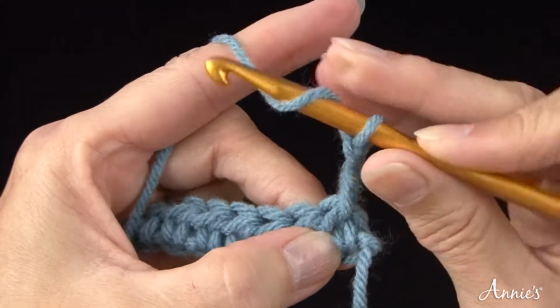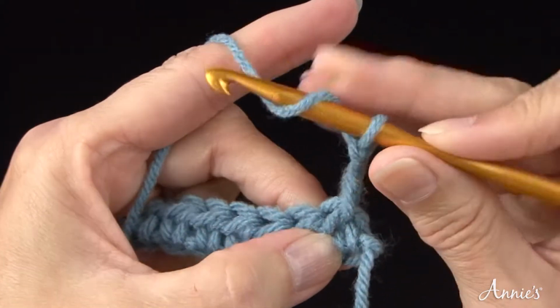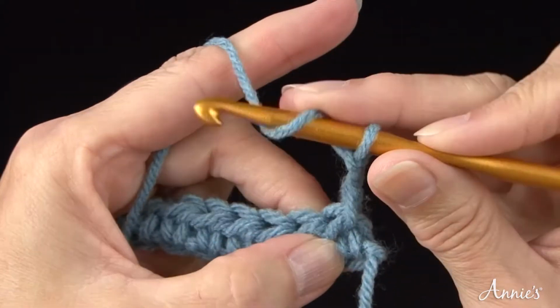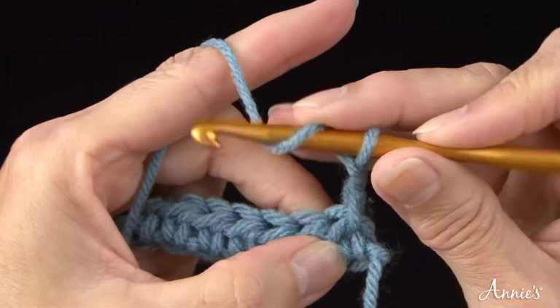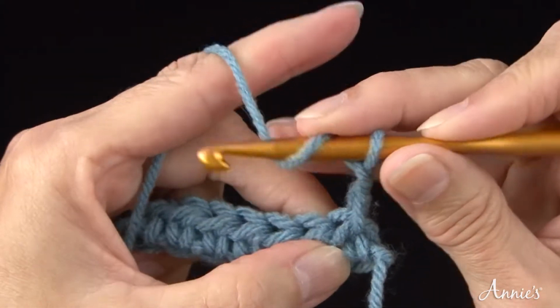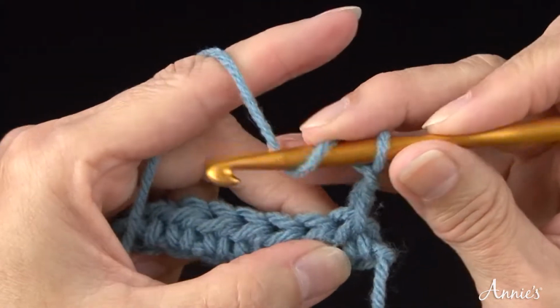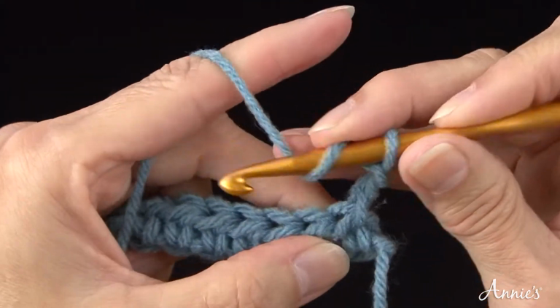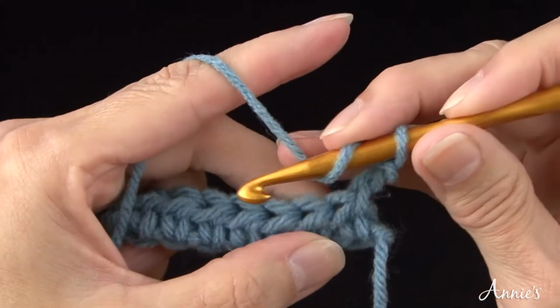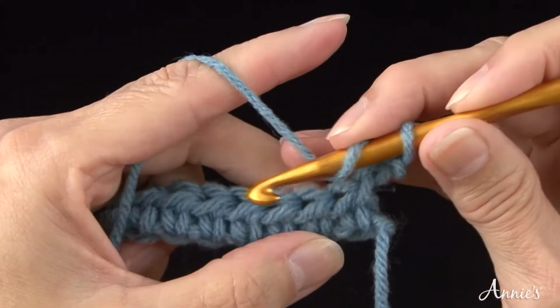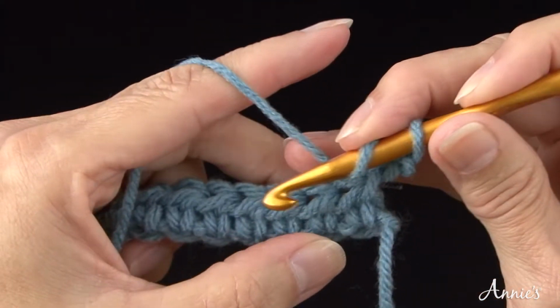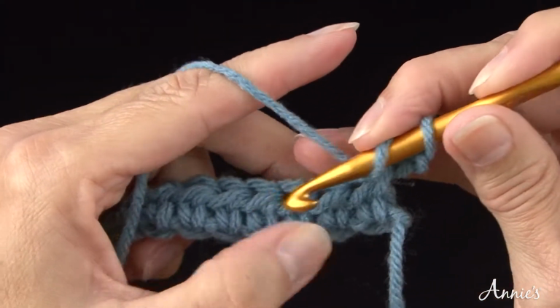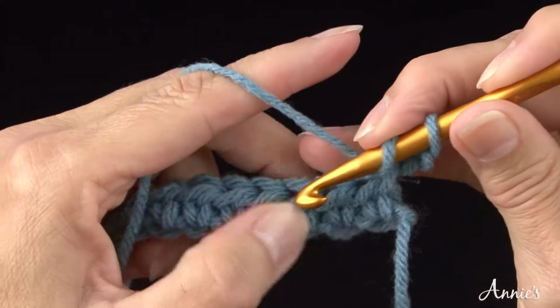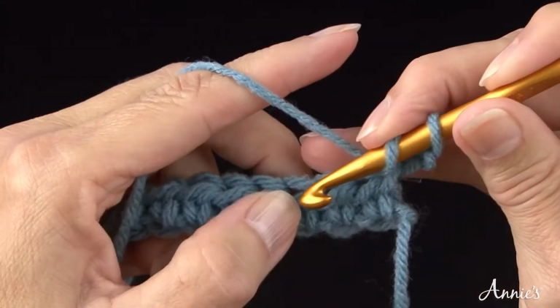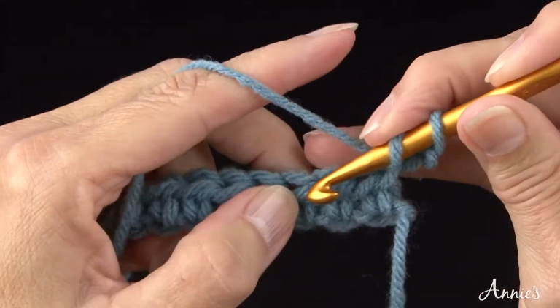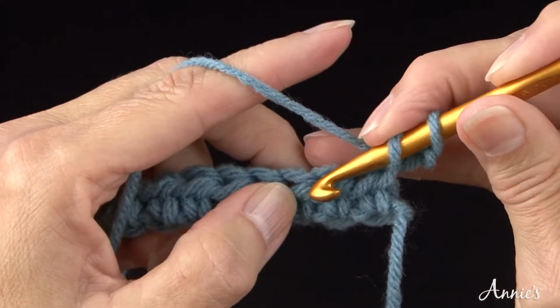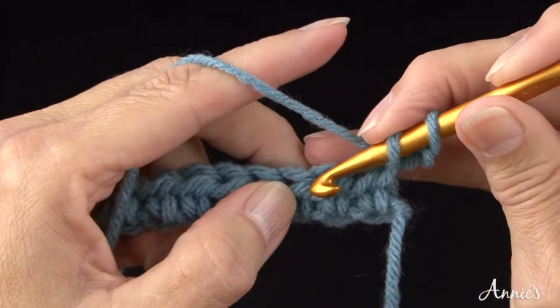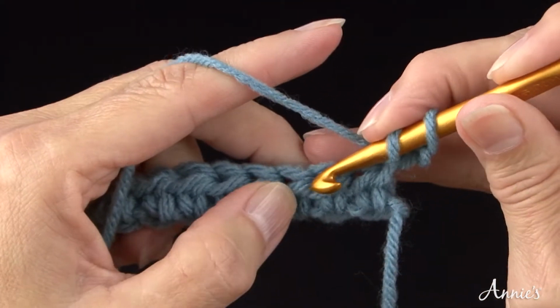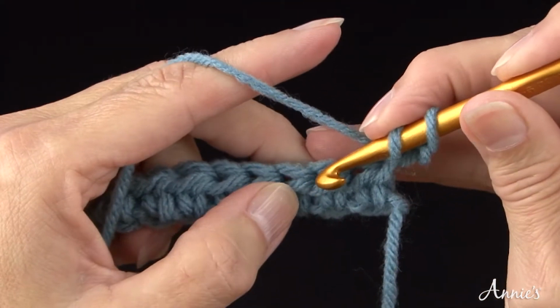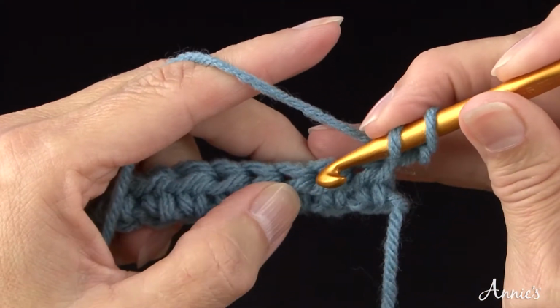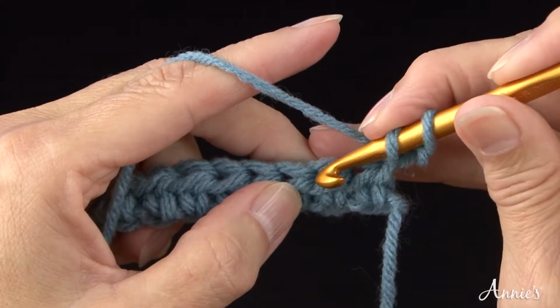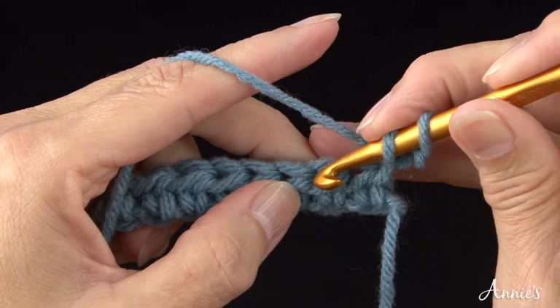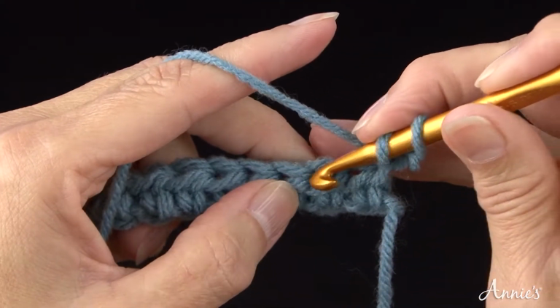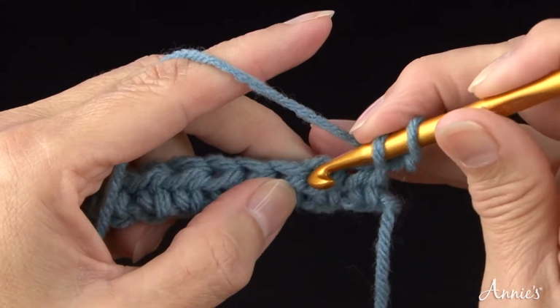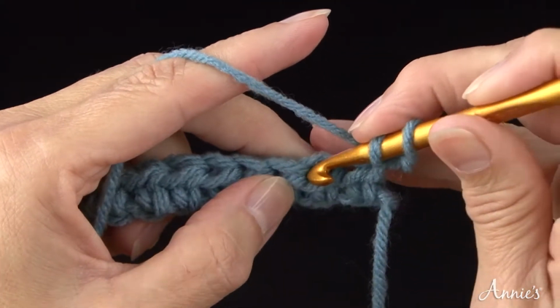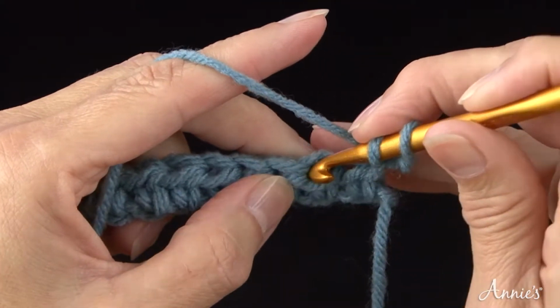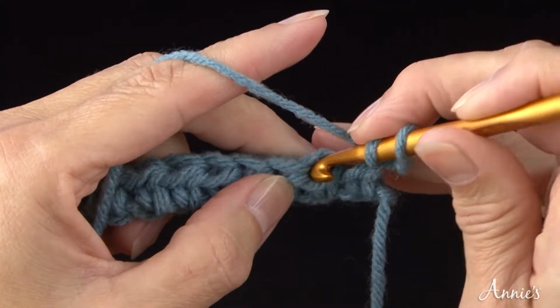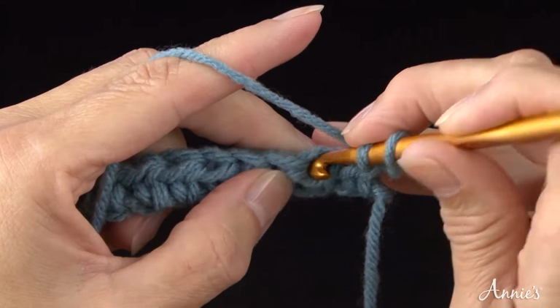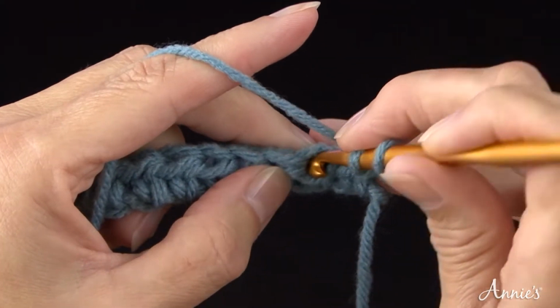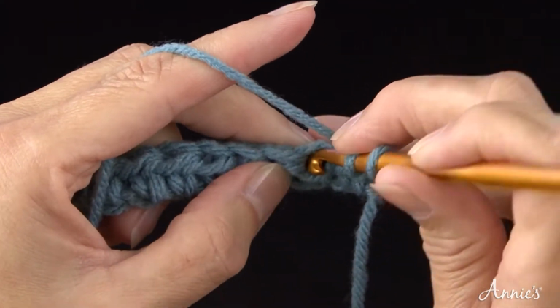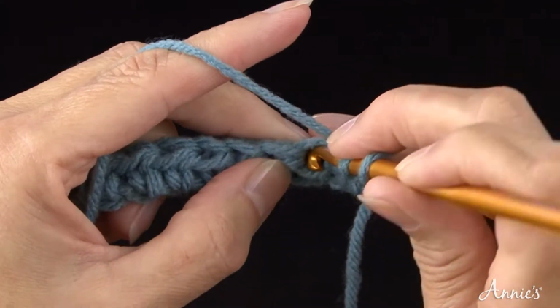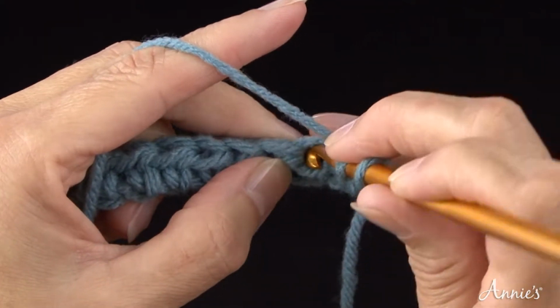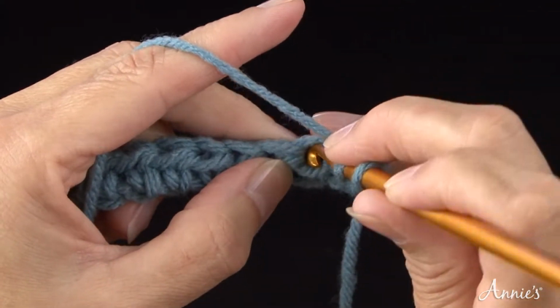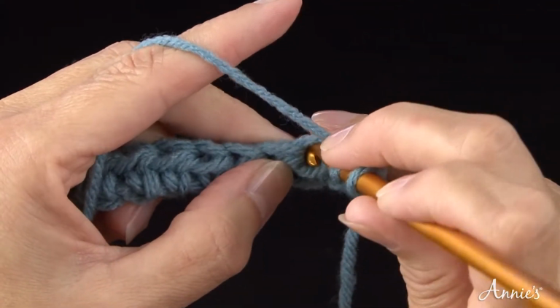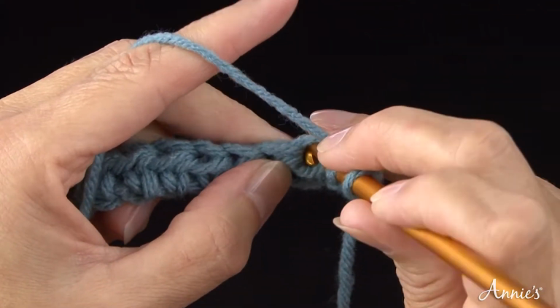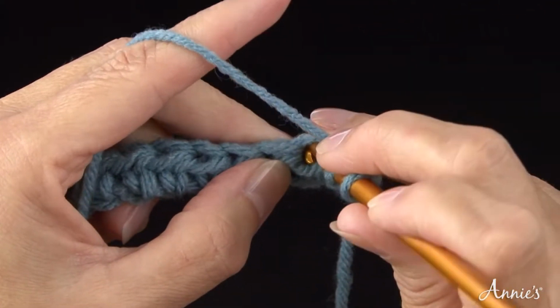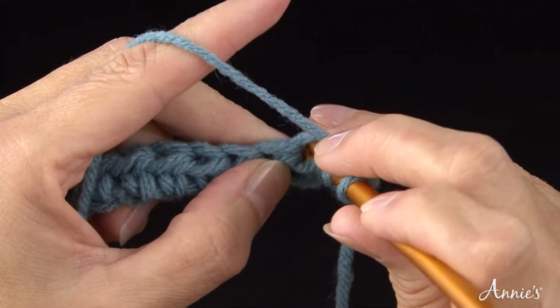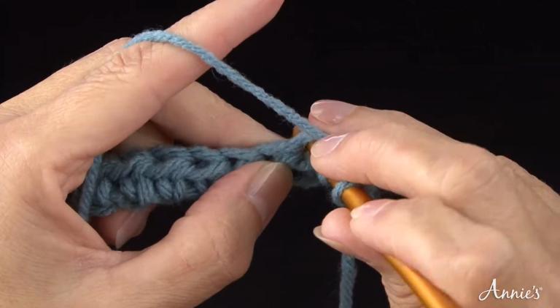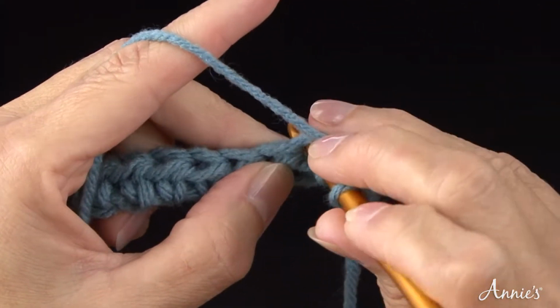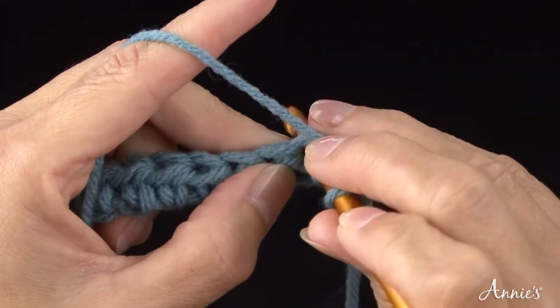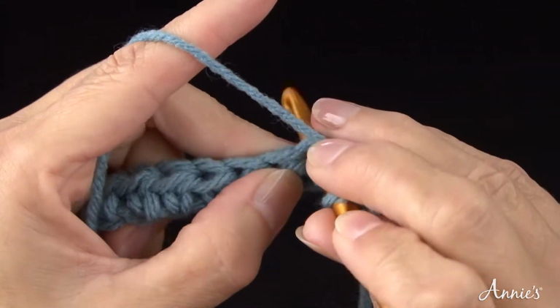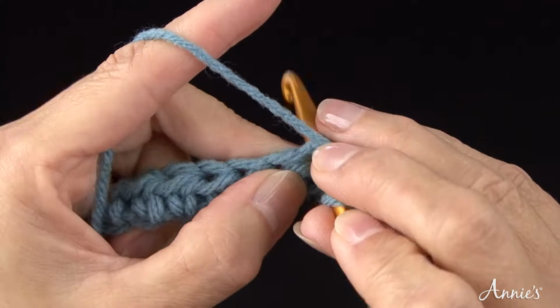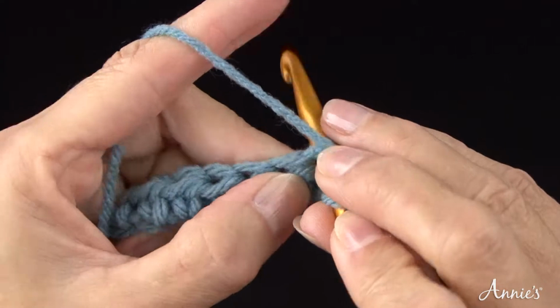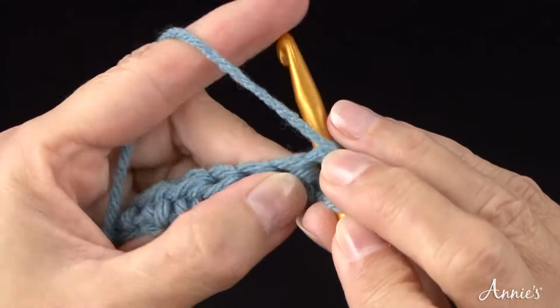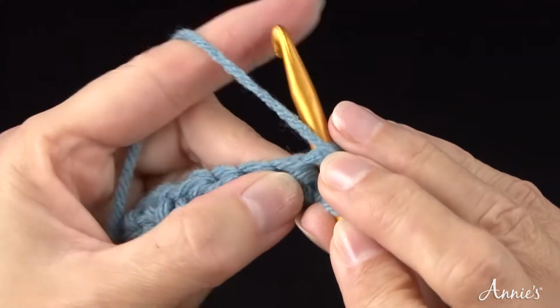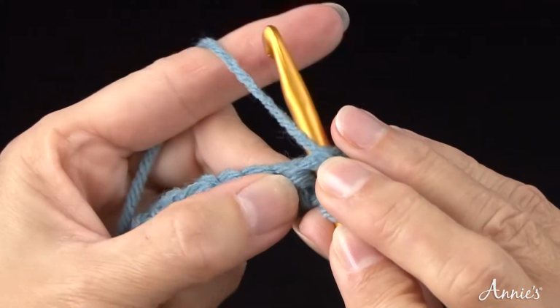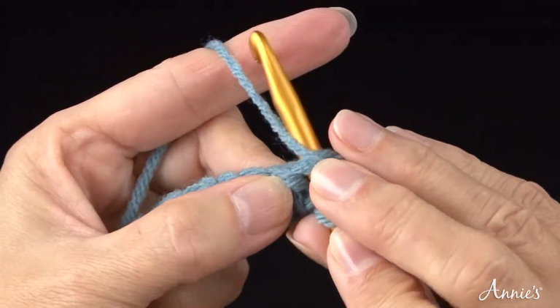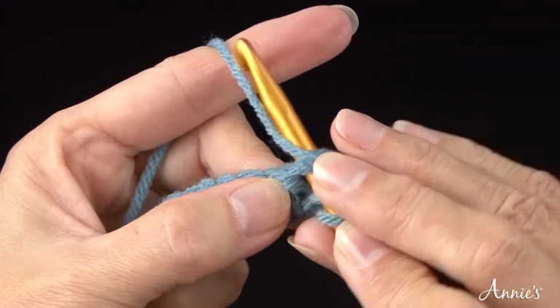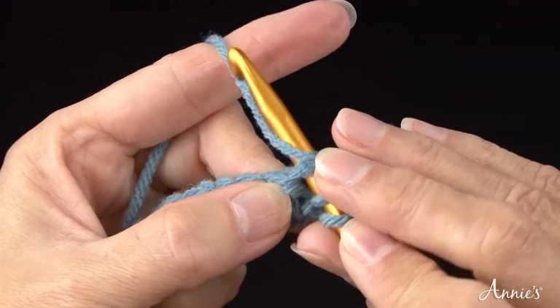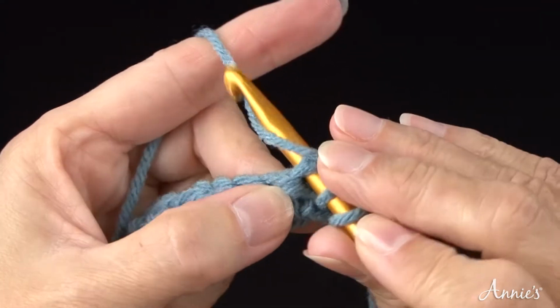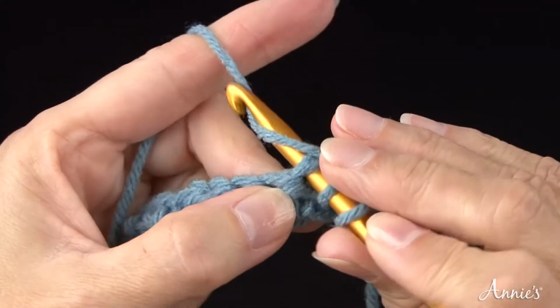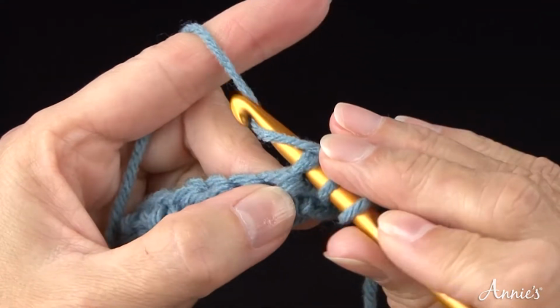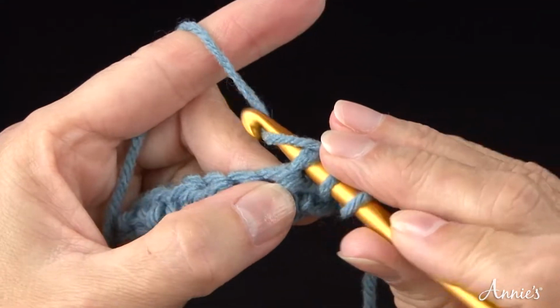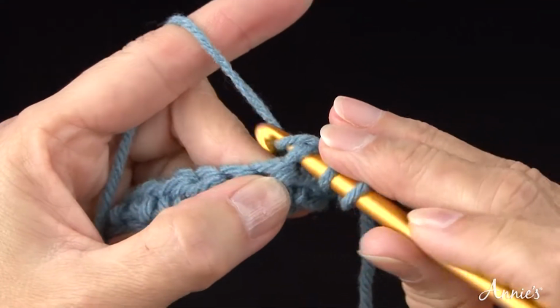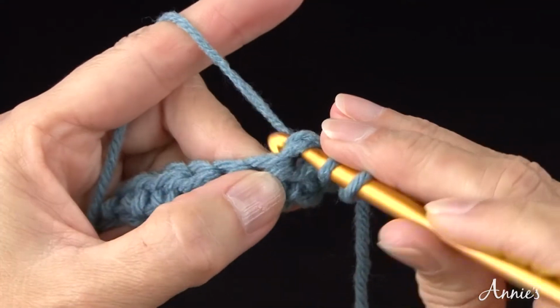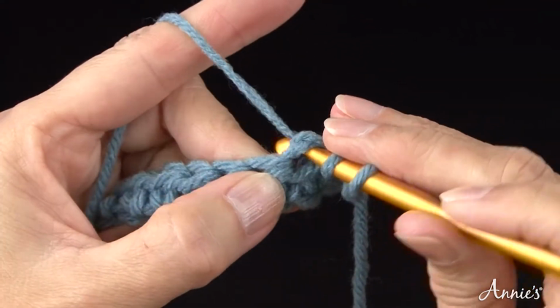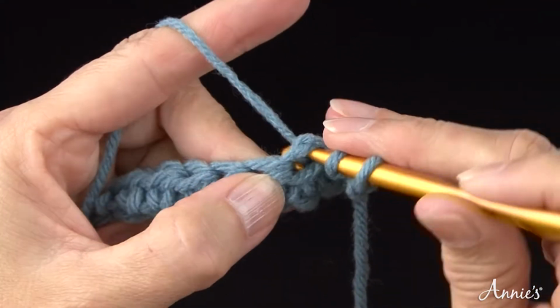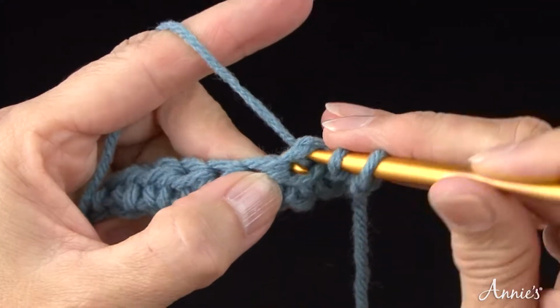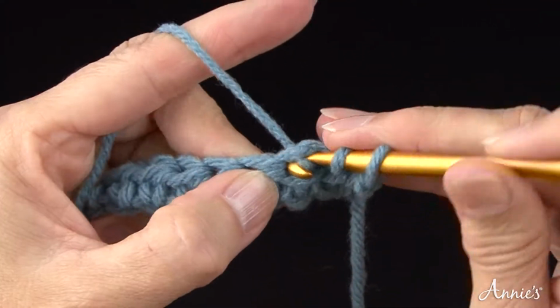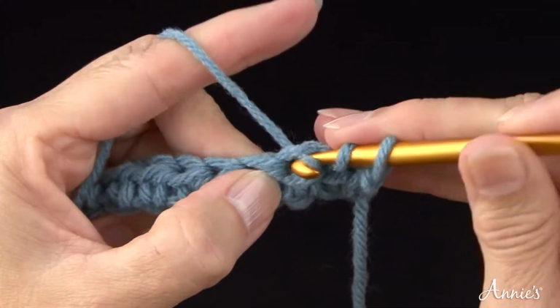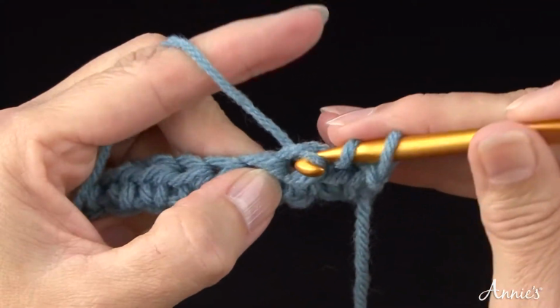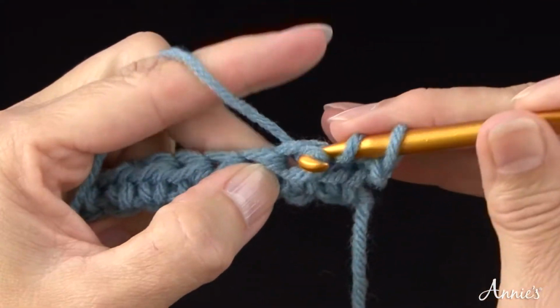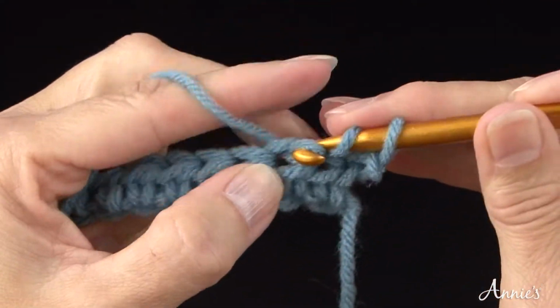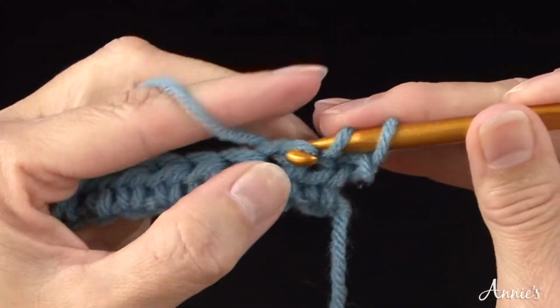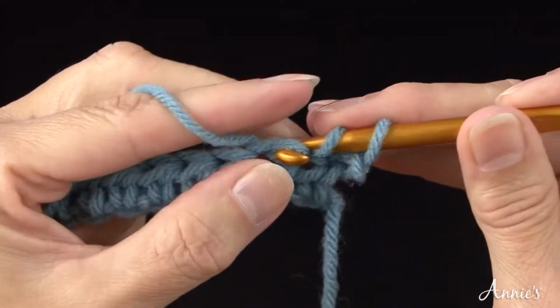Insert the hook, bring the yarn over the crochet hook and draw it through the chain stitch and up onto the working area of the hook.